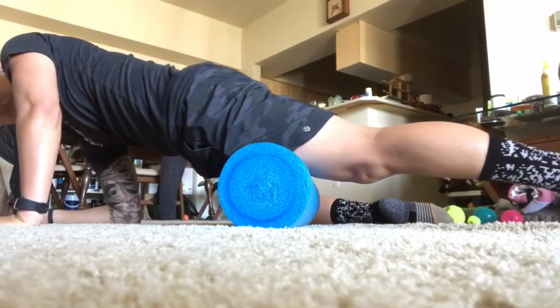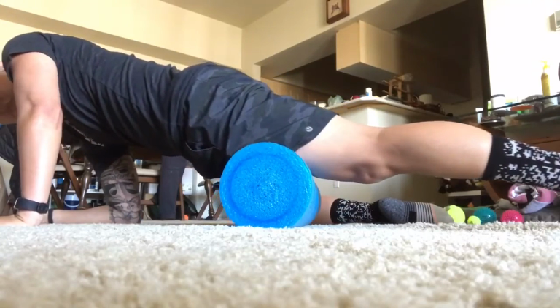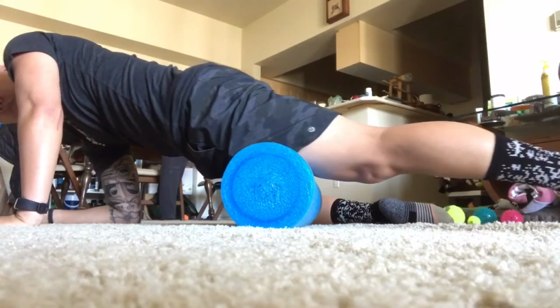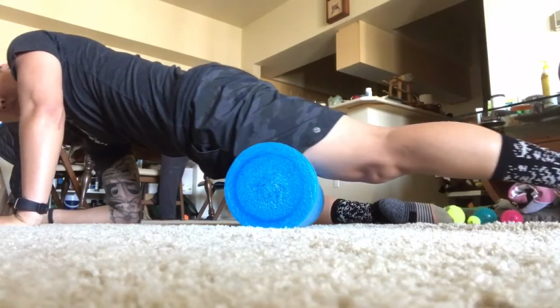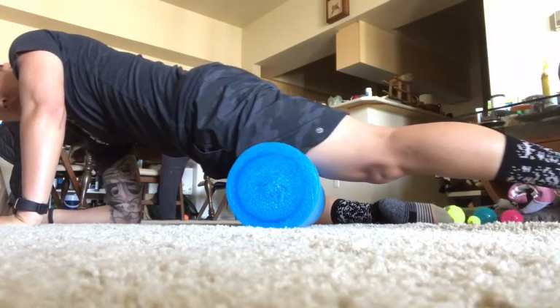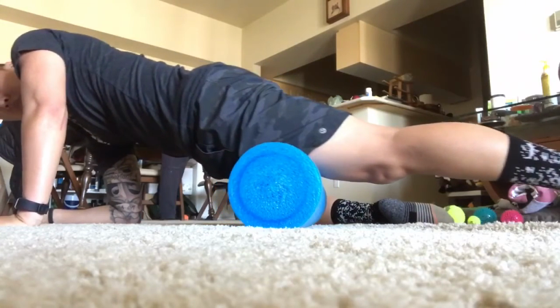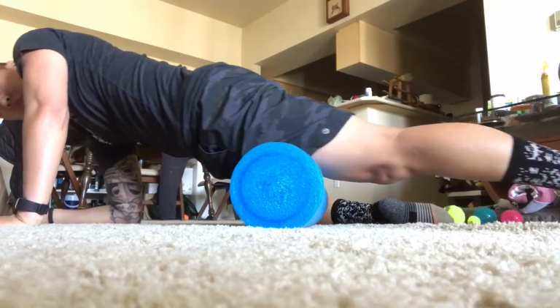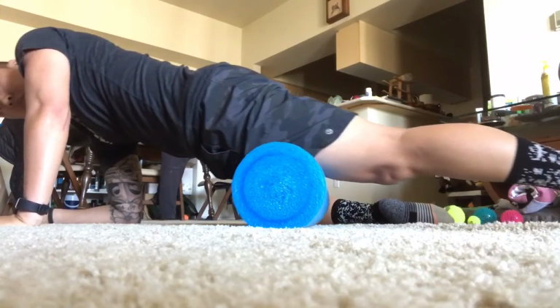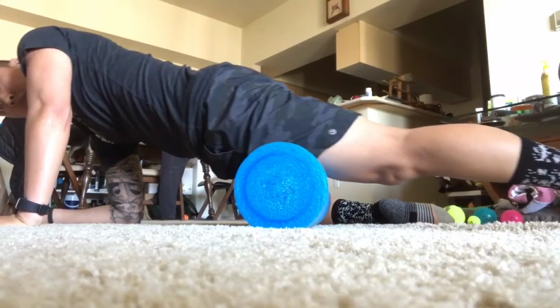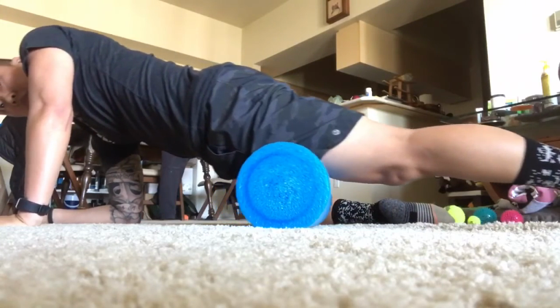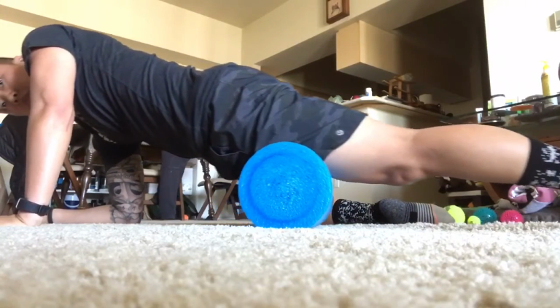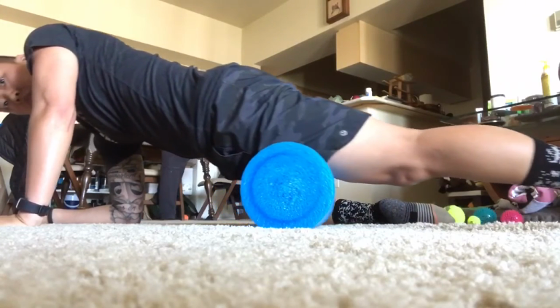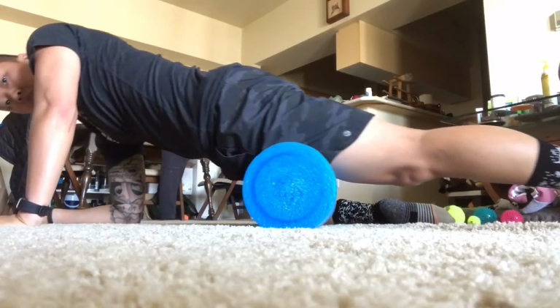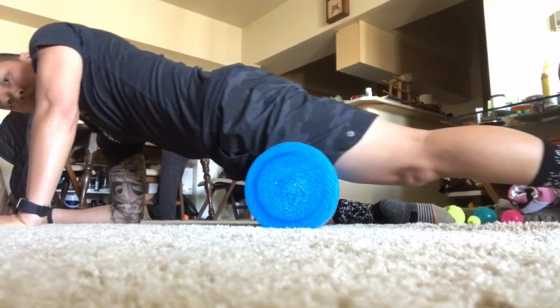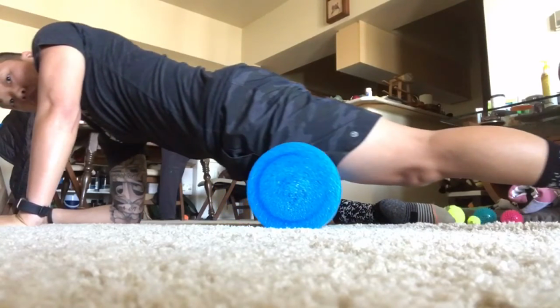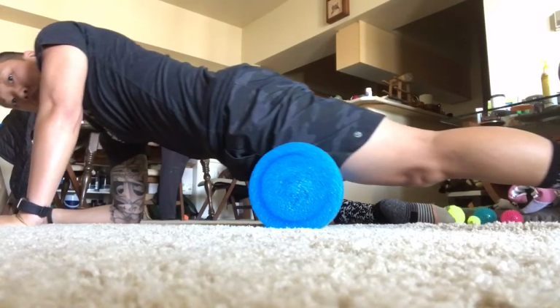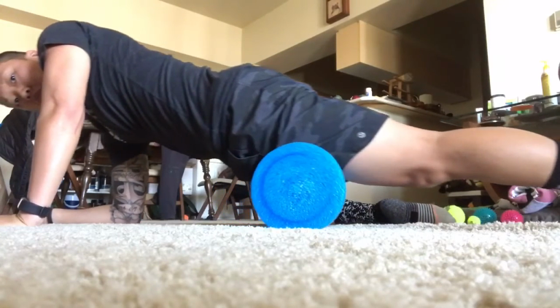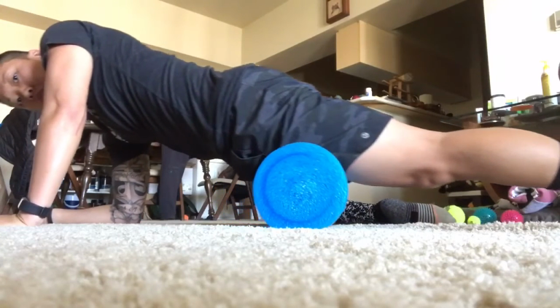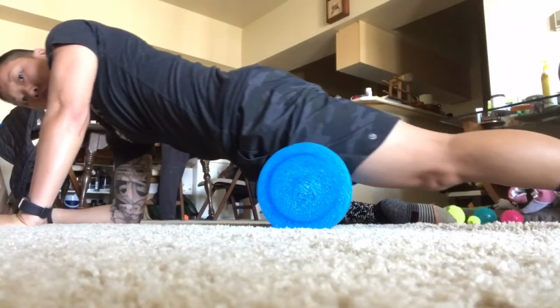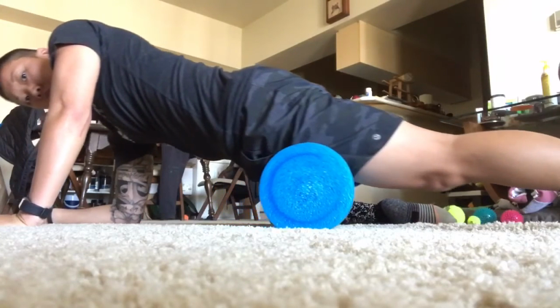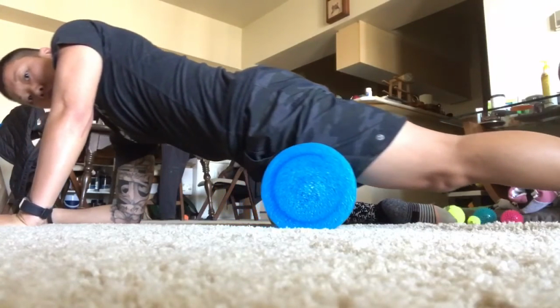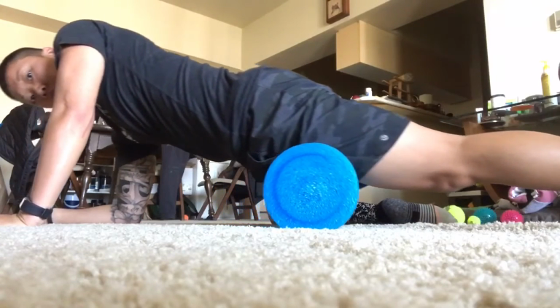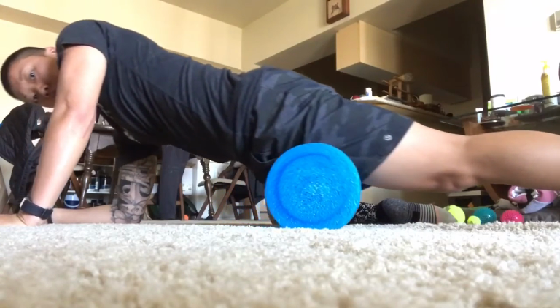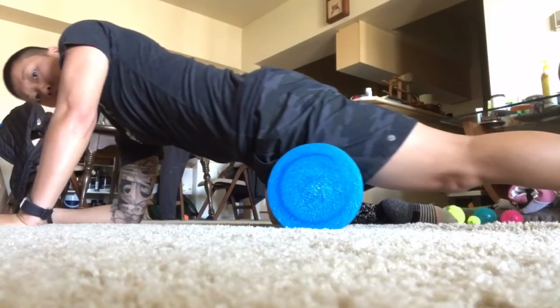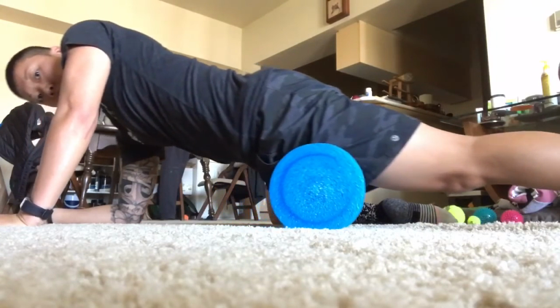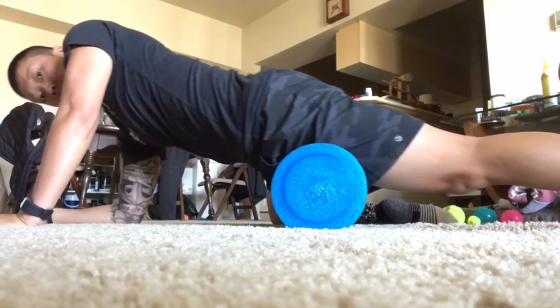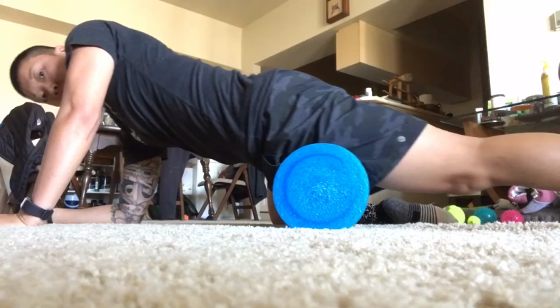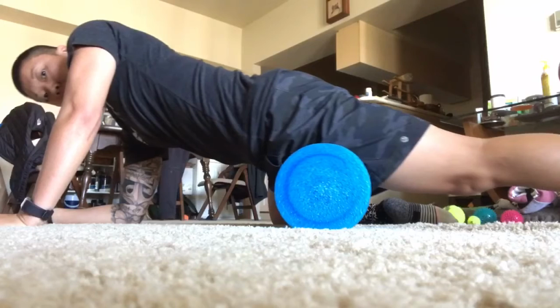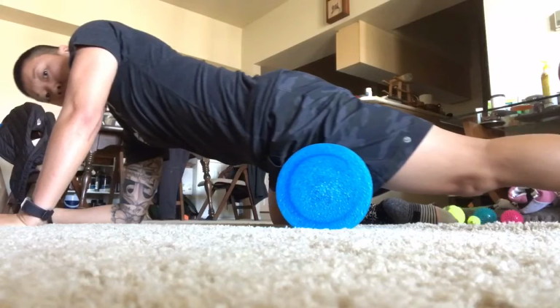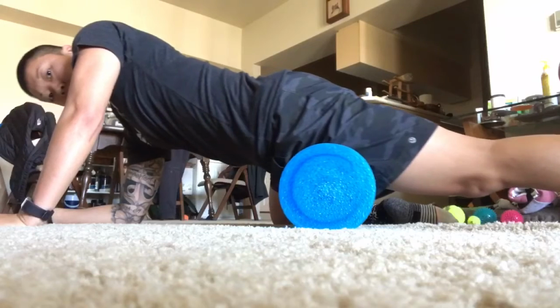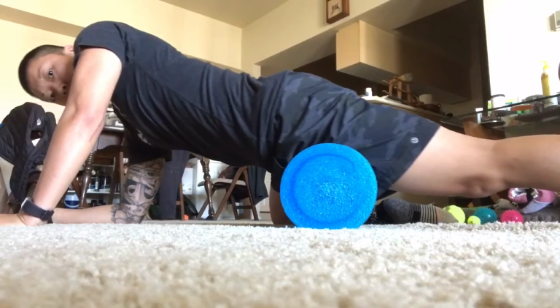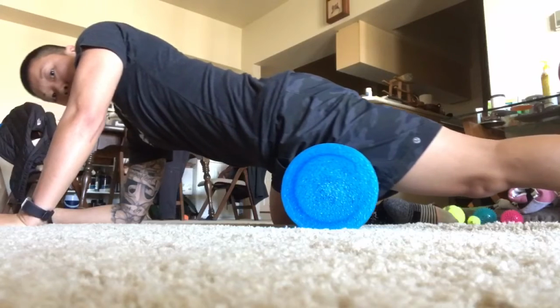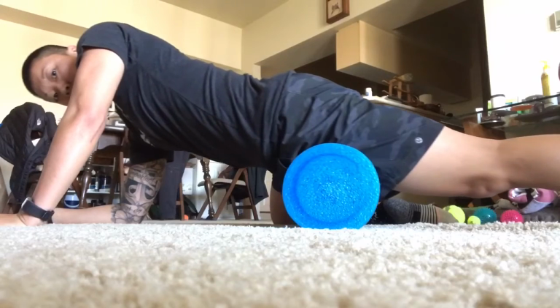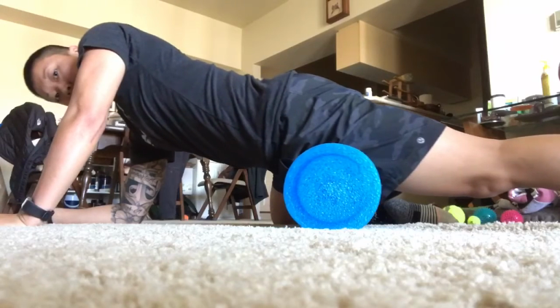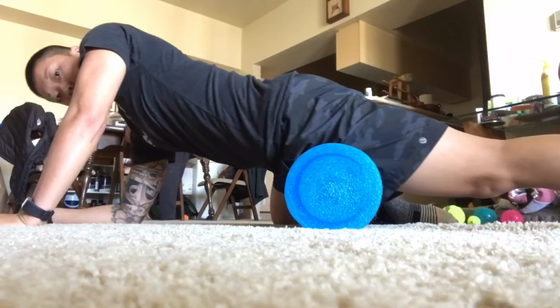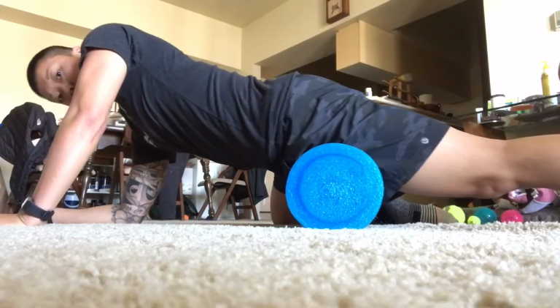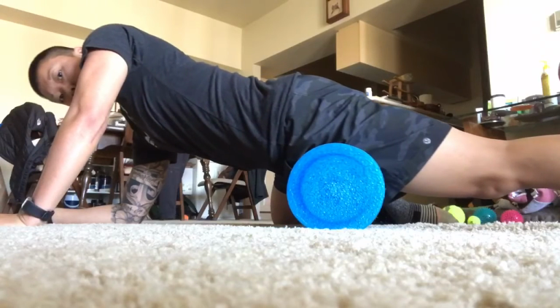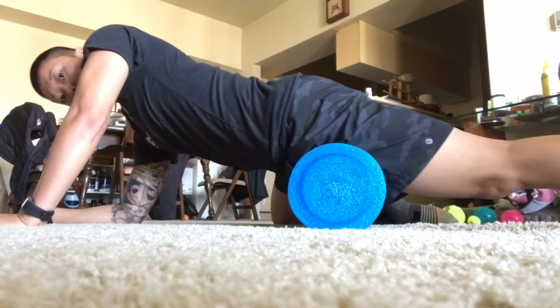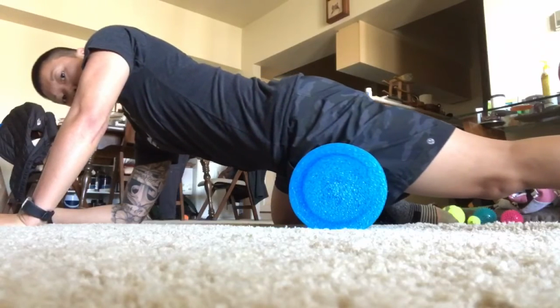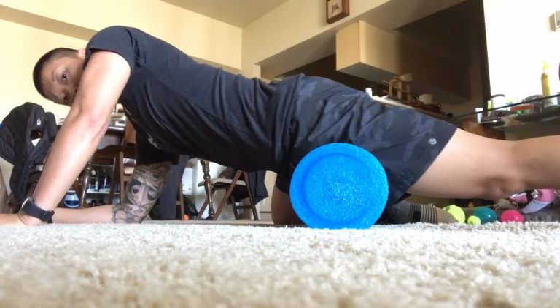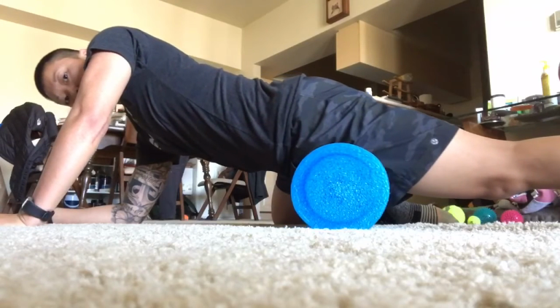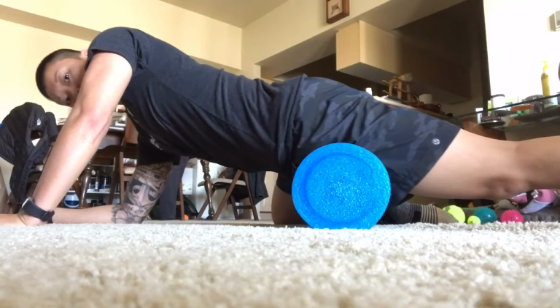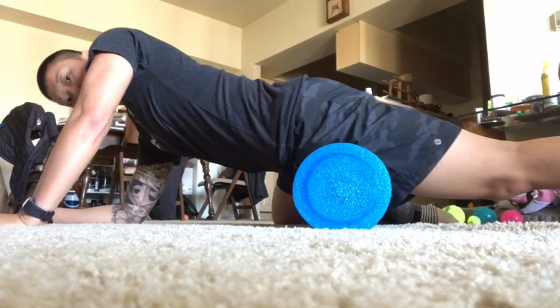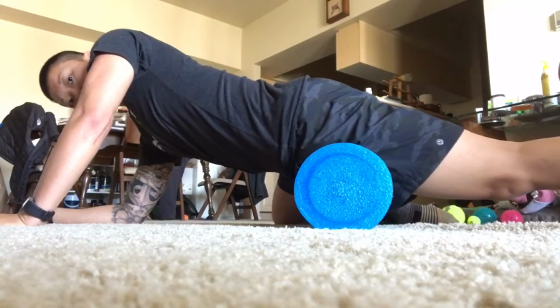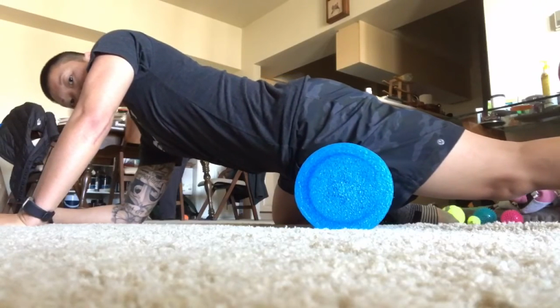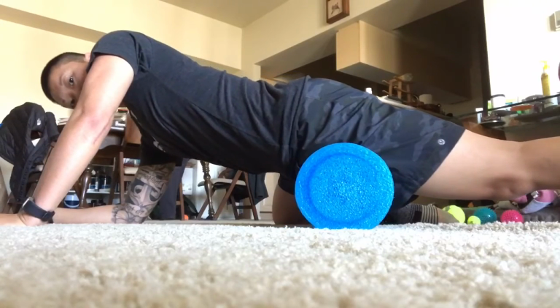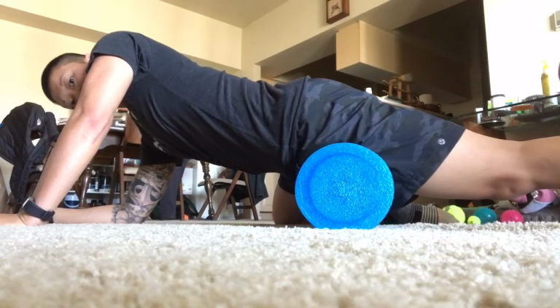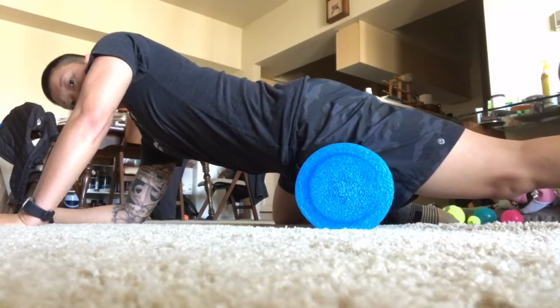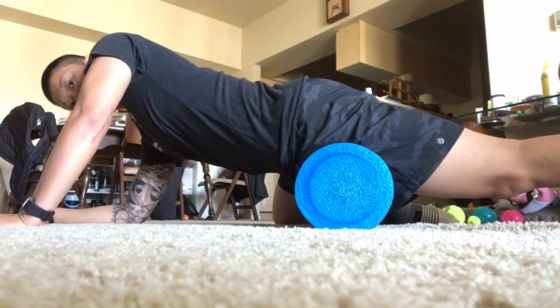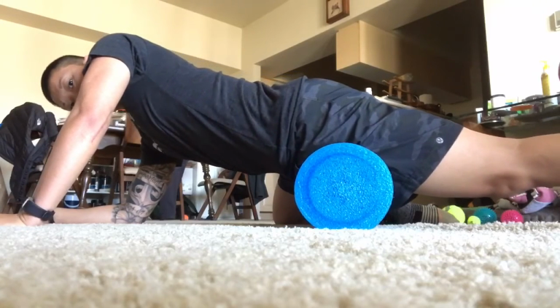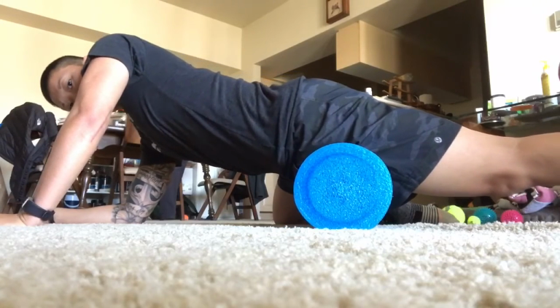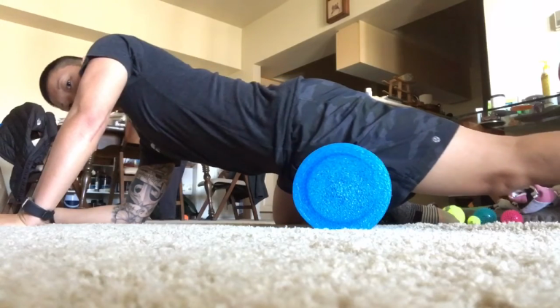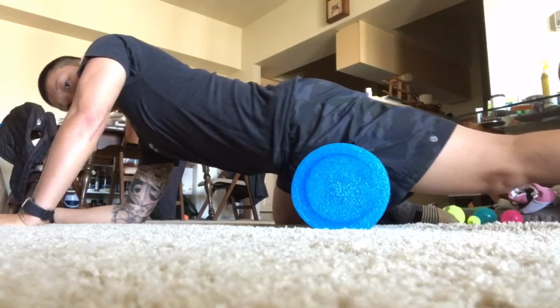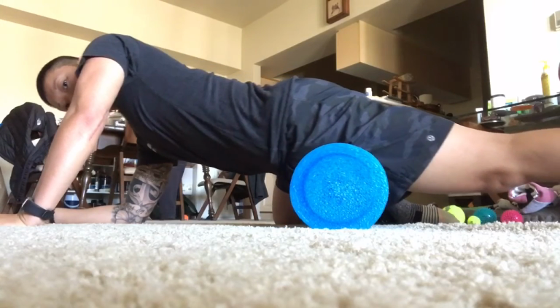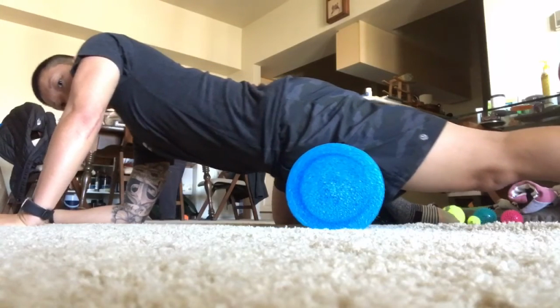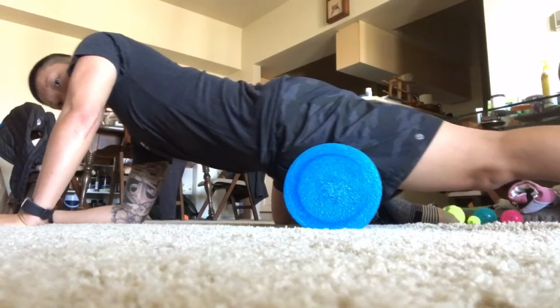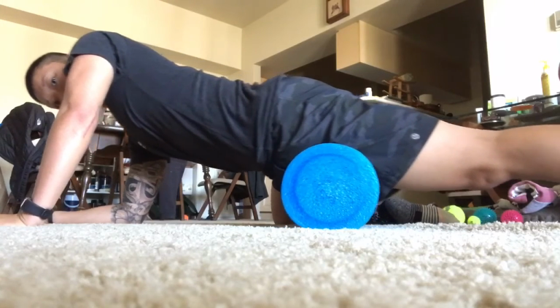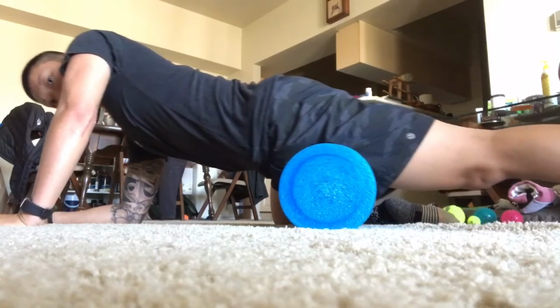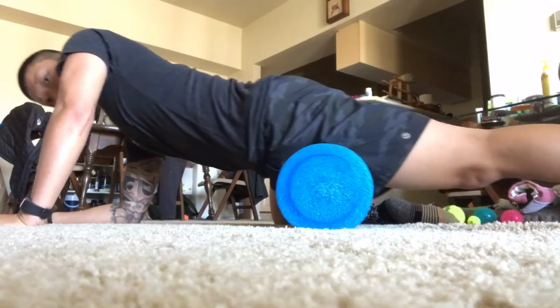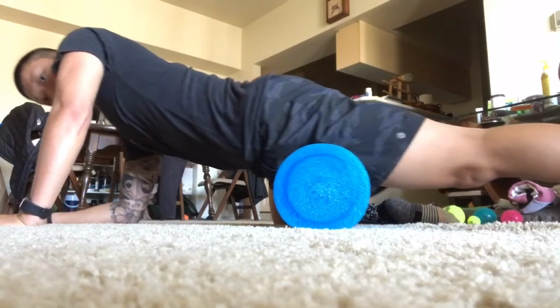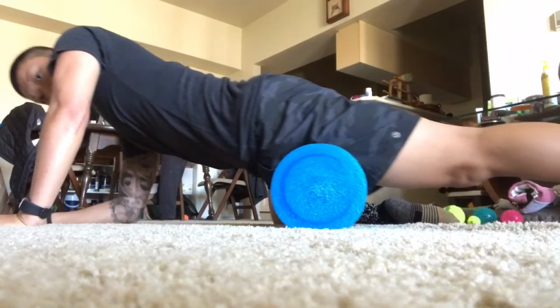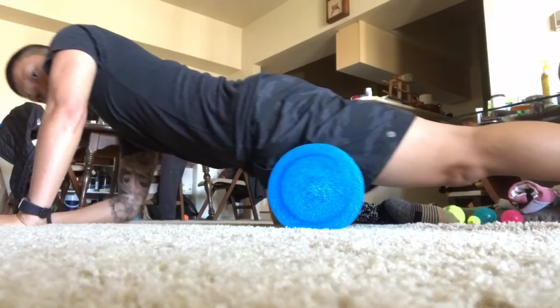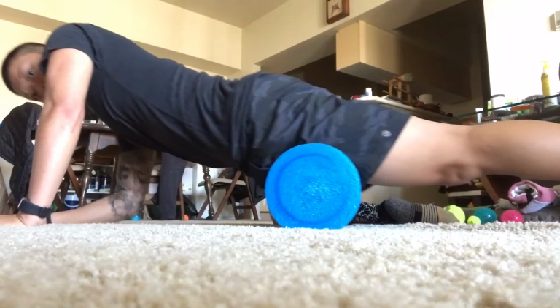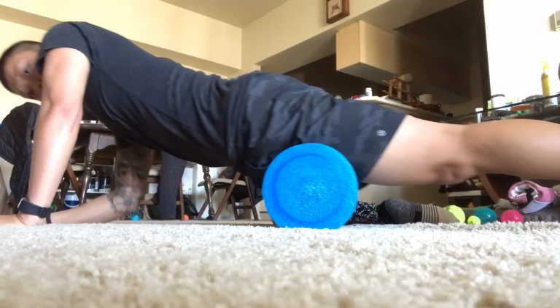Hi, Coach Mary here with the Game Ready Tip of the Day. Today we're talking about a mobility technique to release our quads, or the front of our thighs.